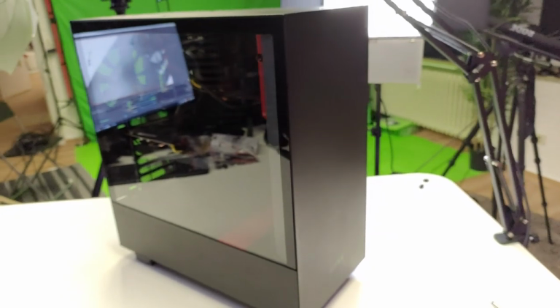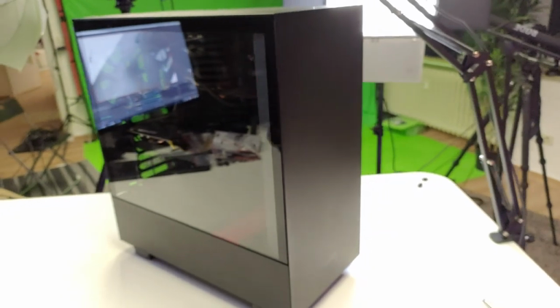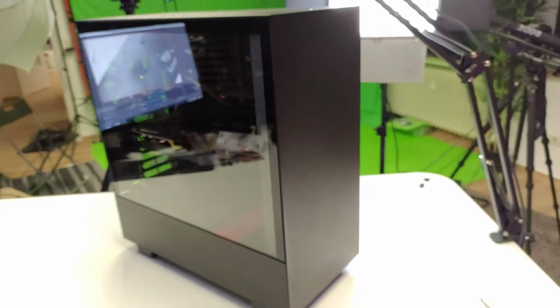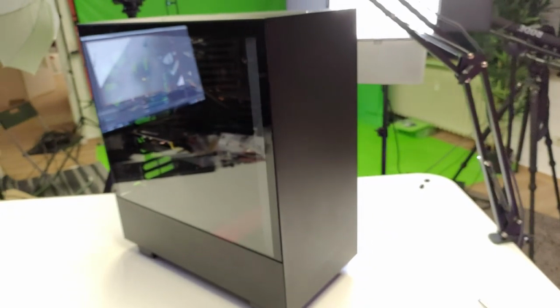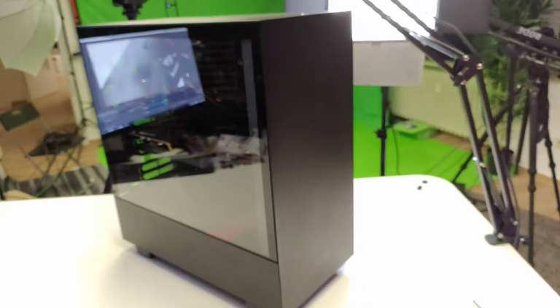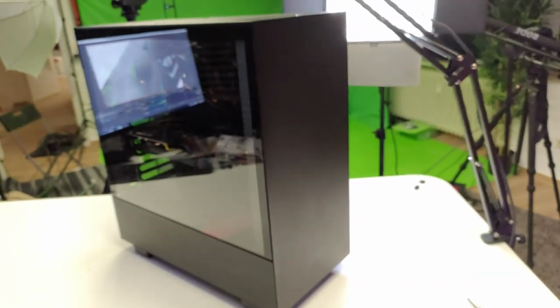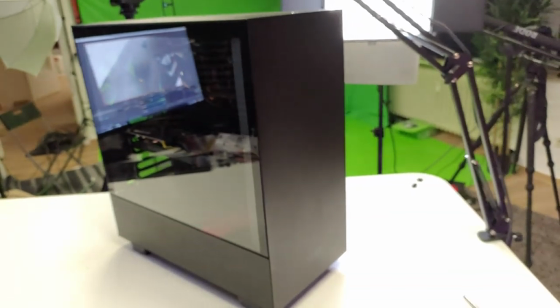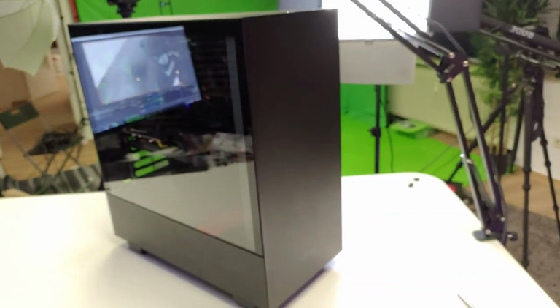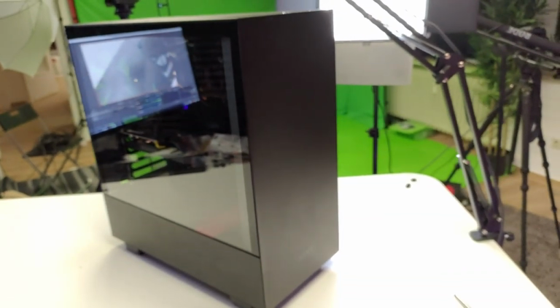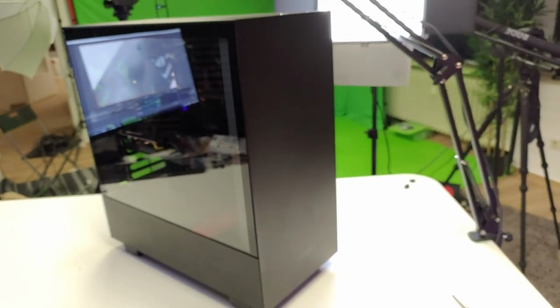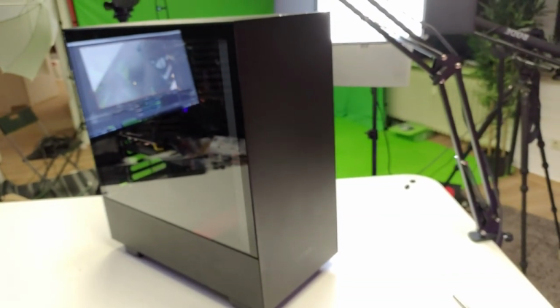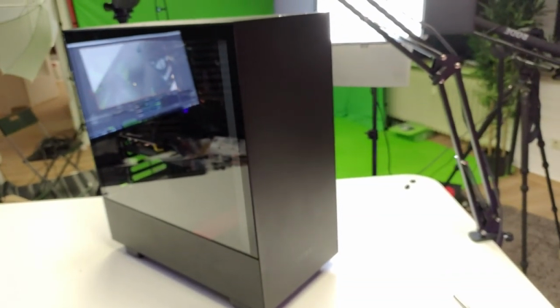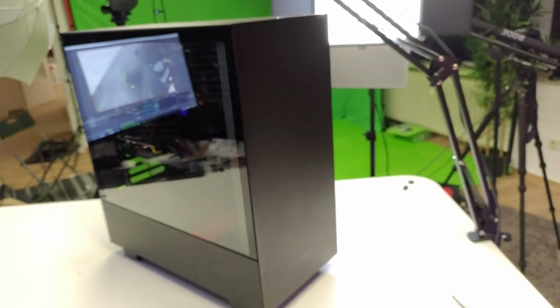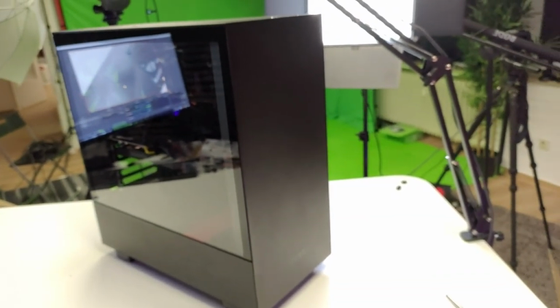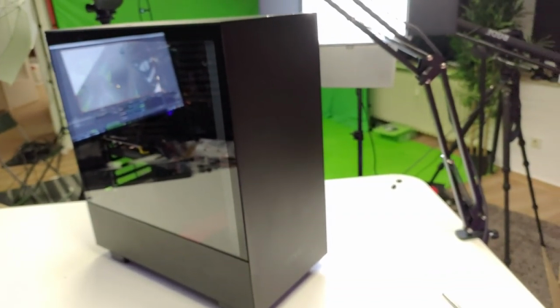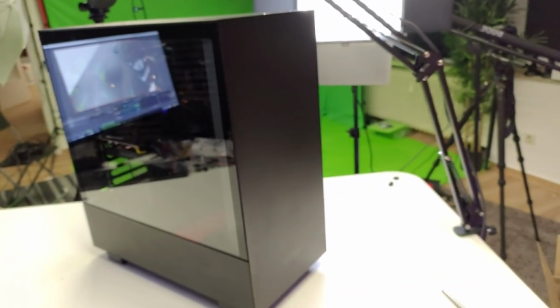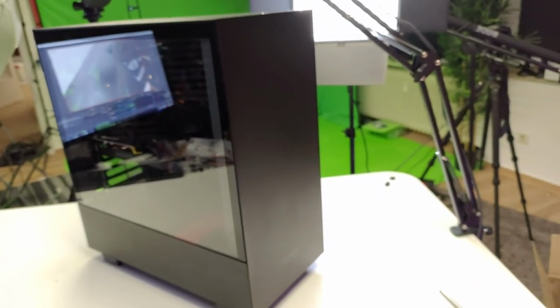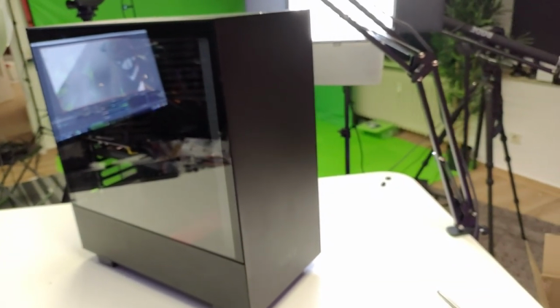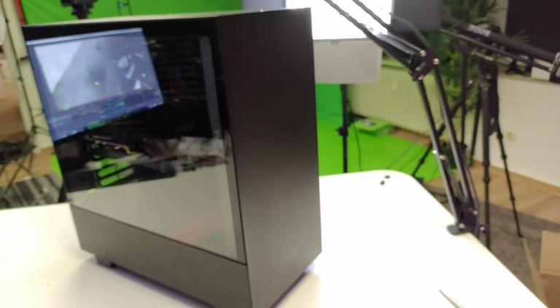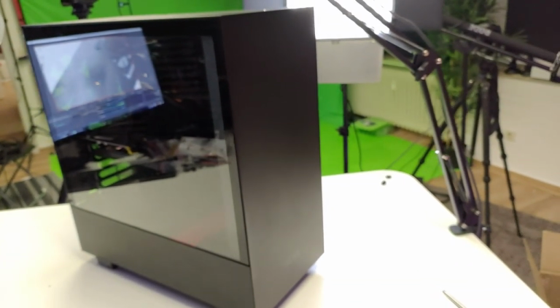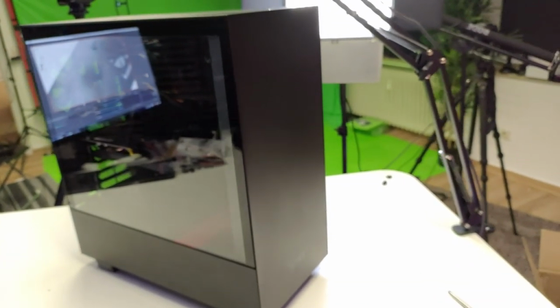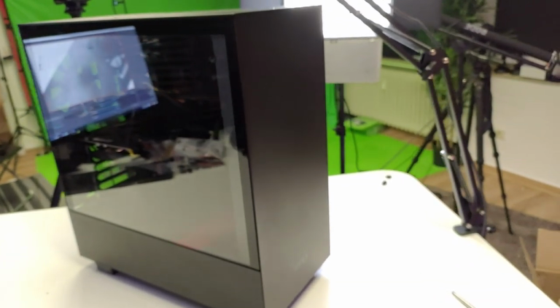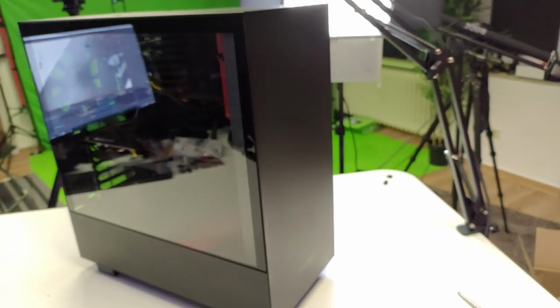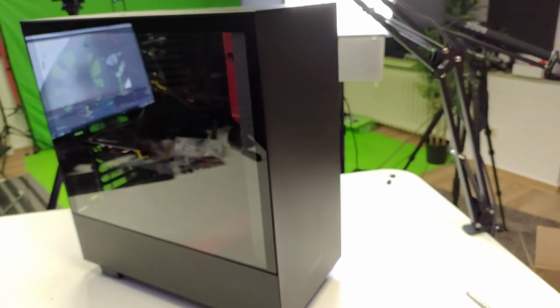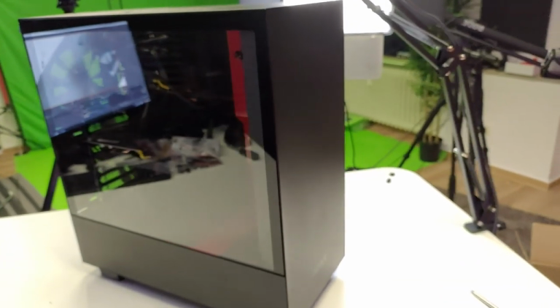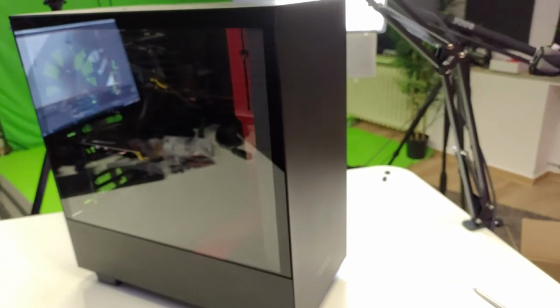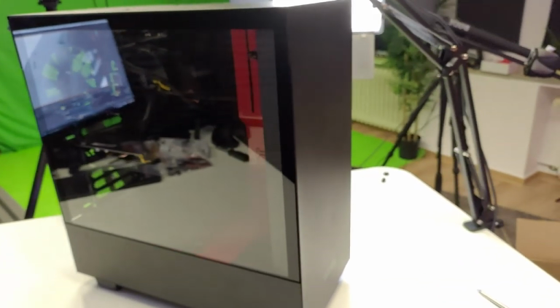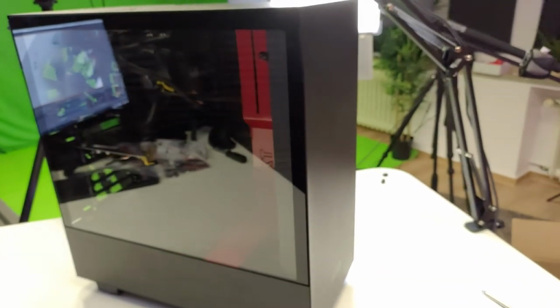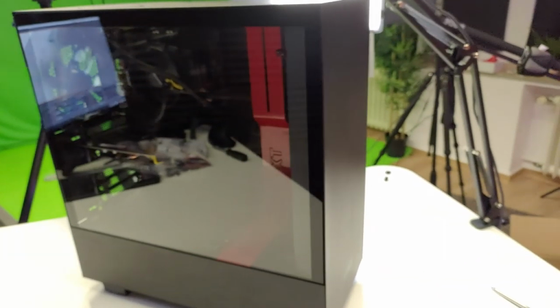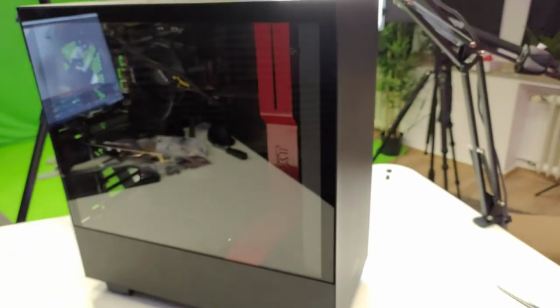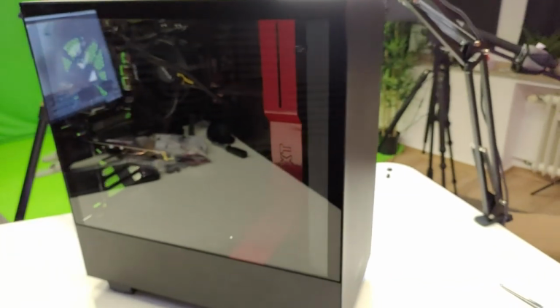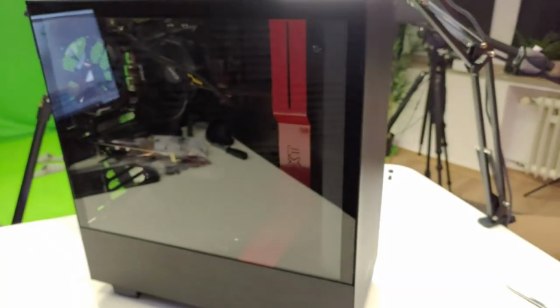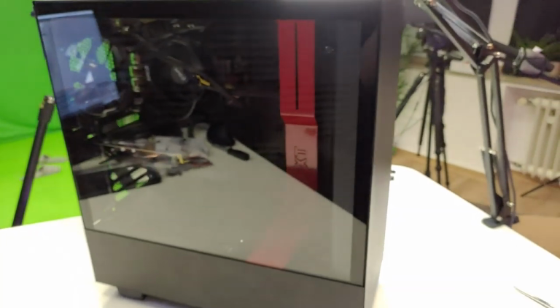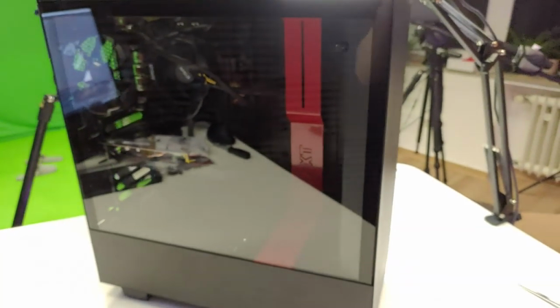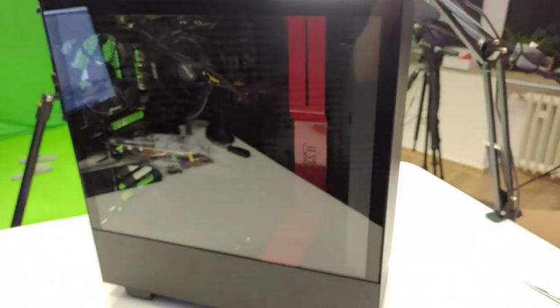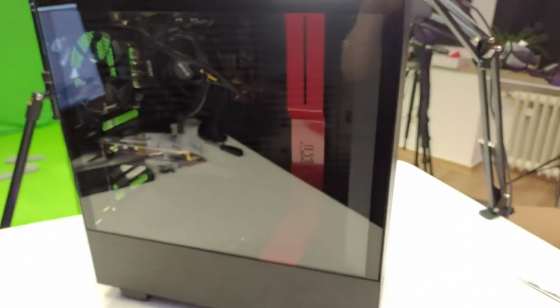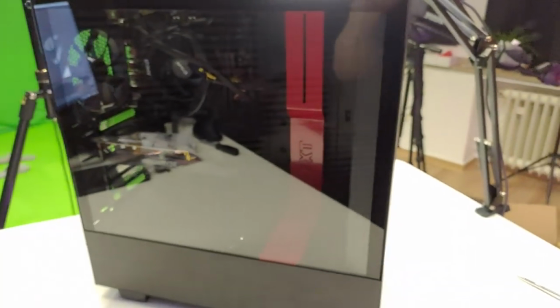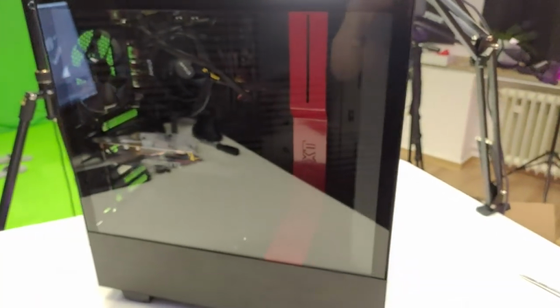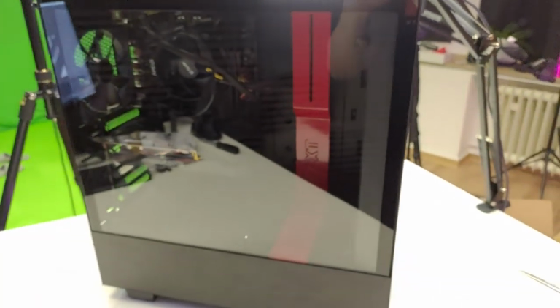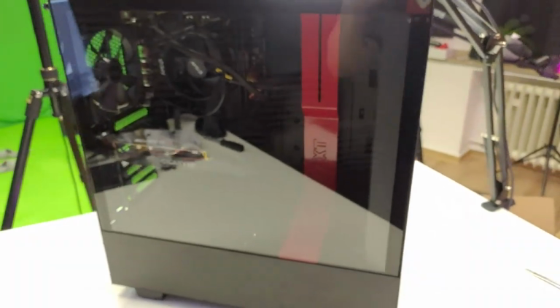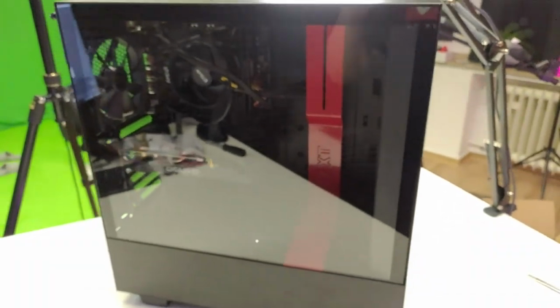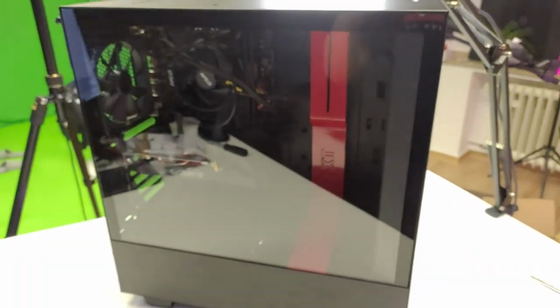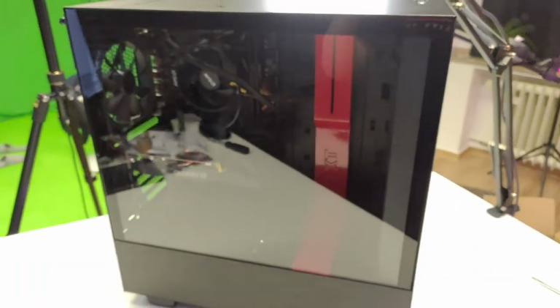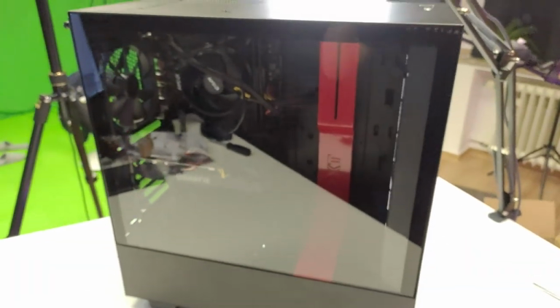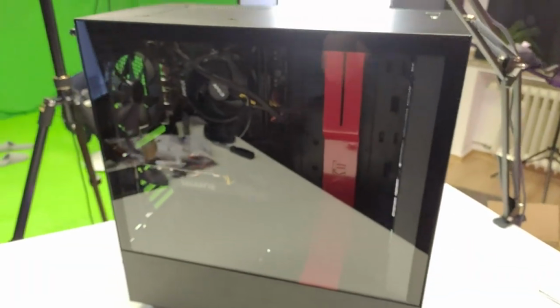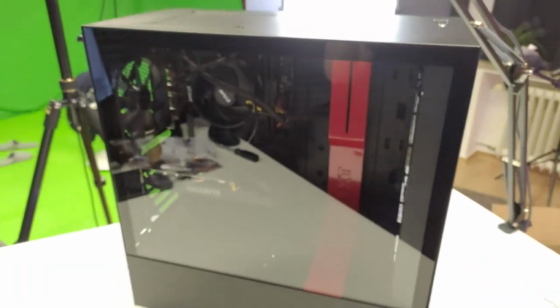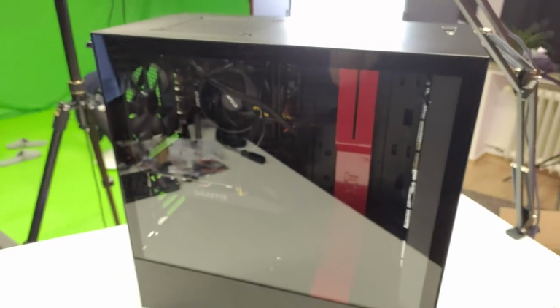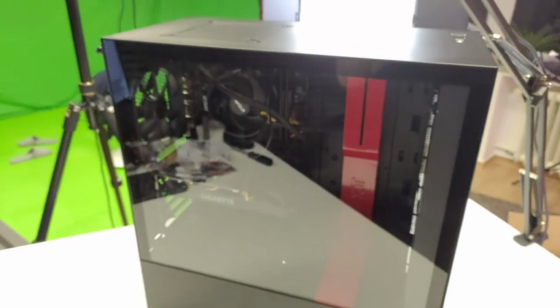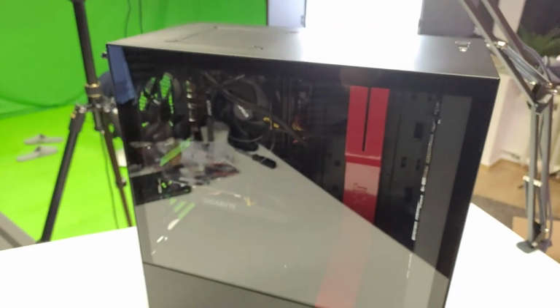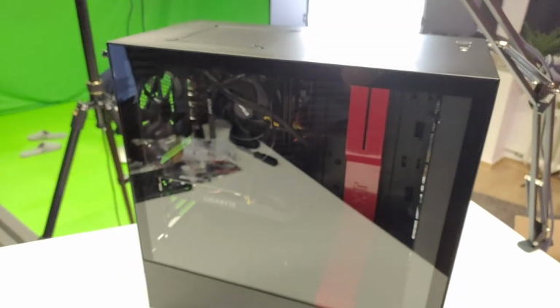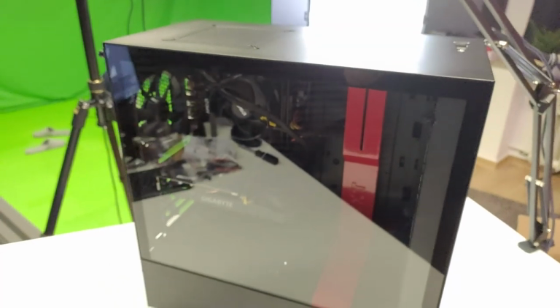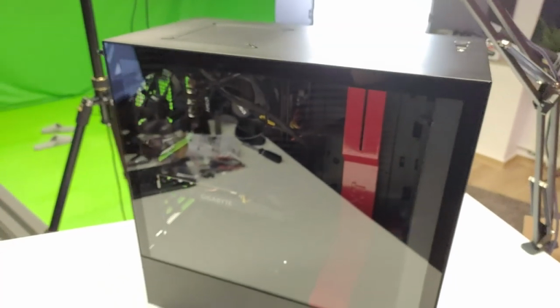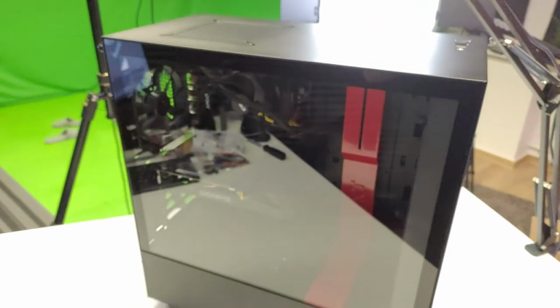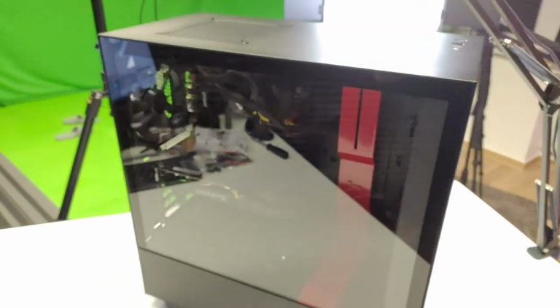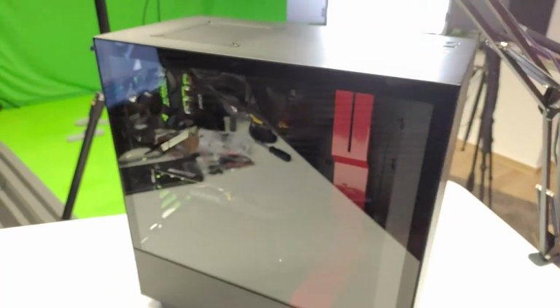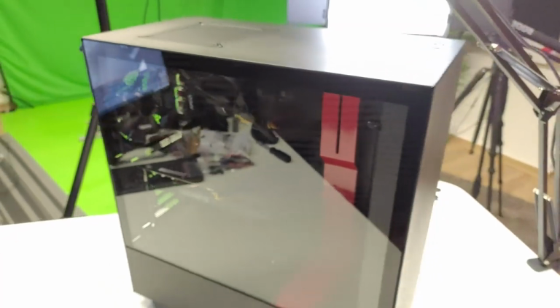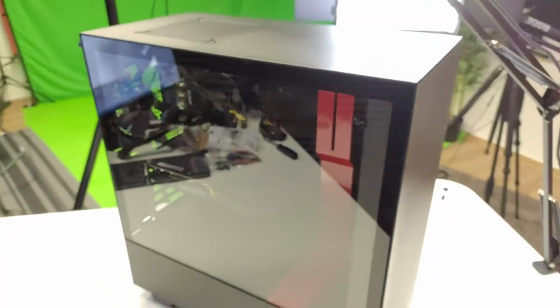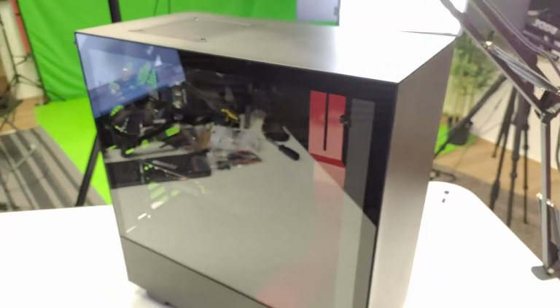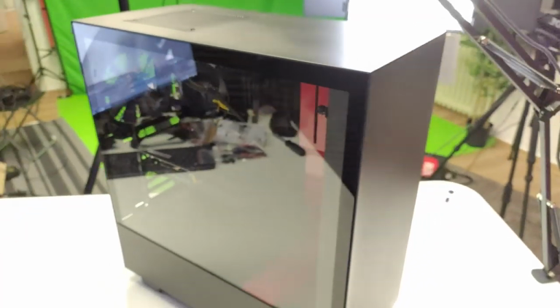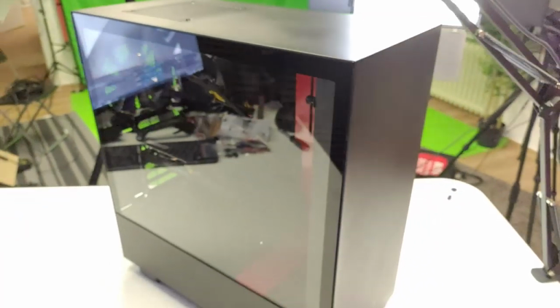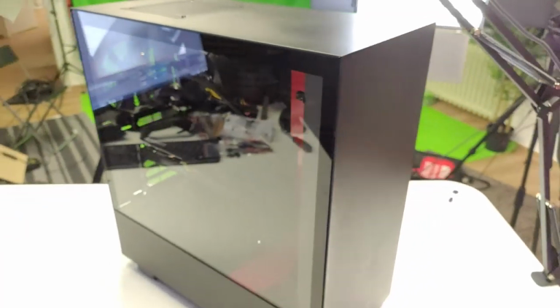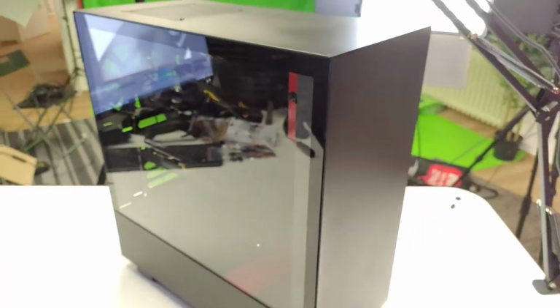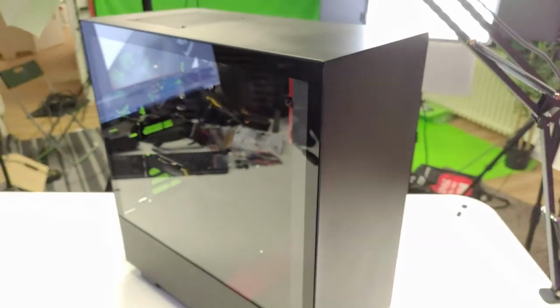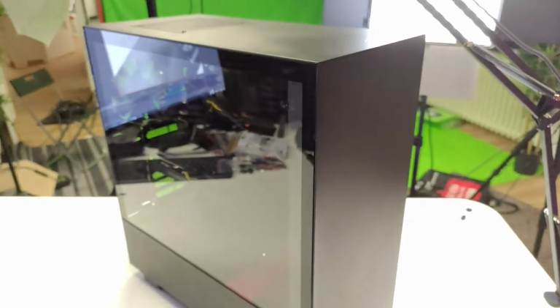Put both side panels back on and you're done. You have built your $700 MRTV low-budget VR PC — congratulations! It looks really nice, and it can play all of these amazing VR titles.